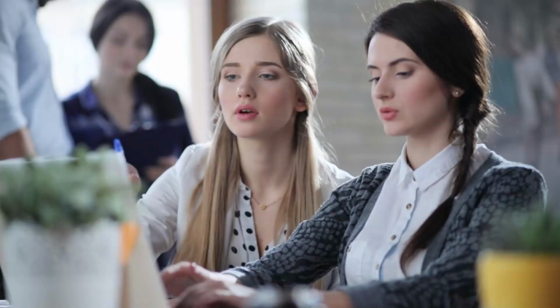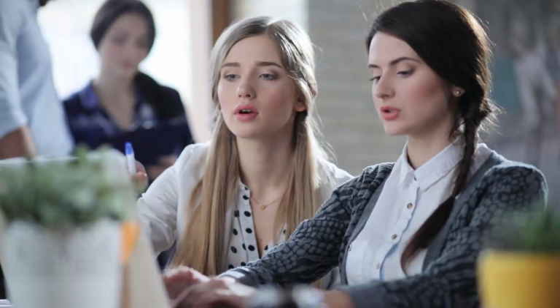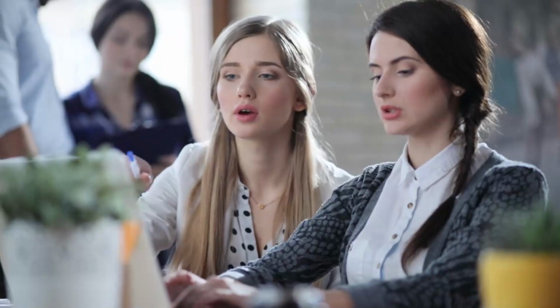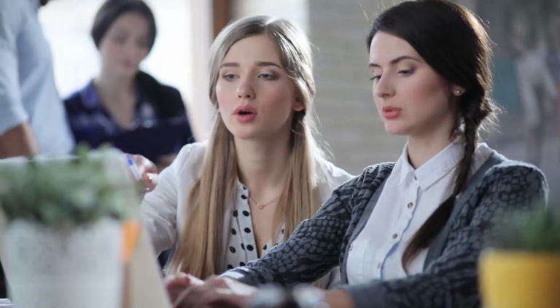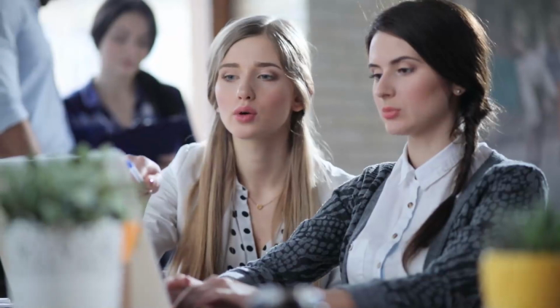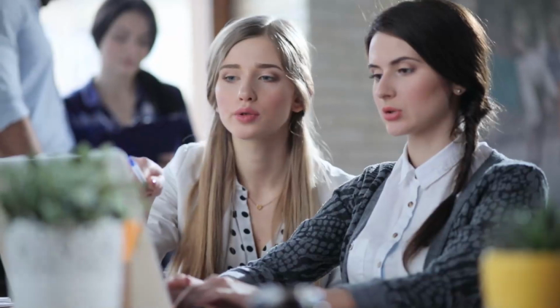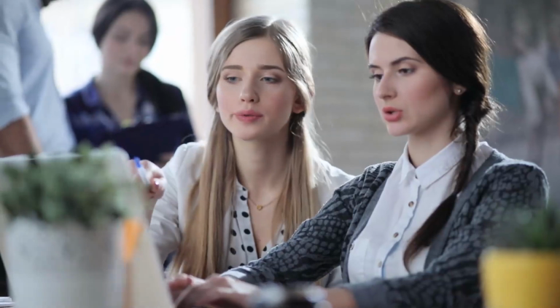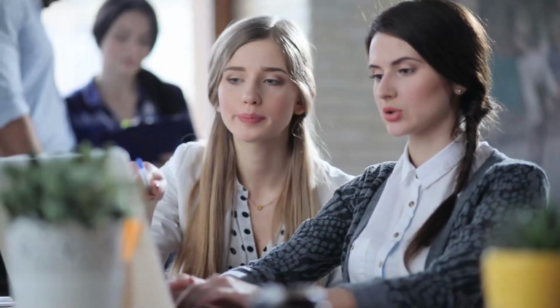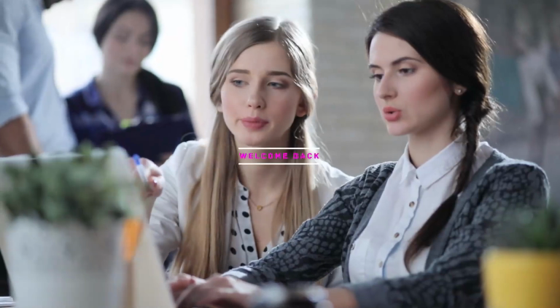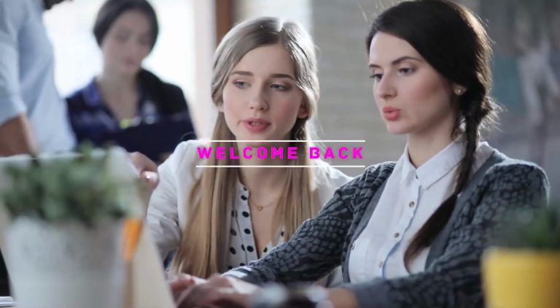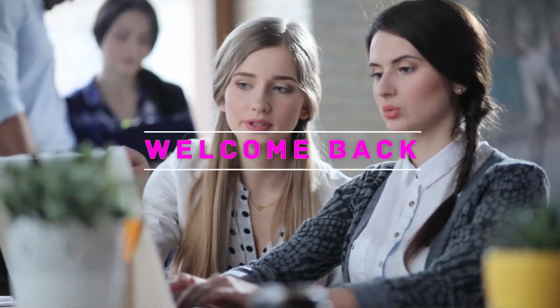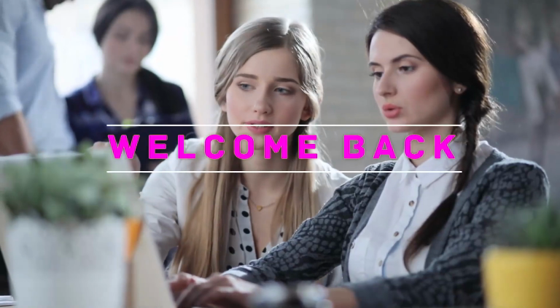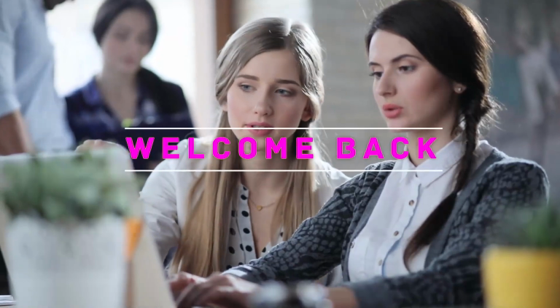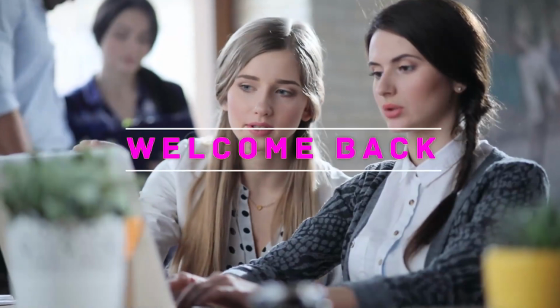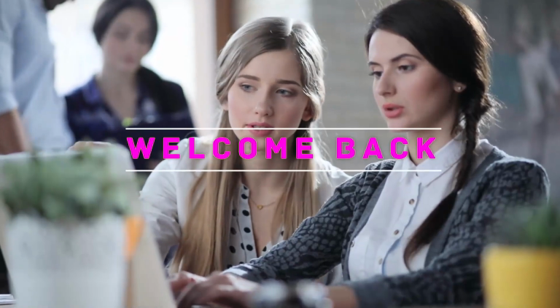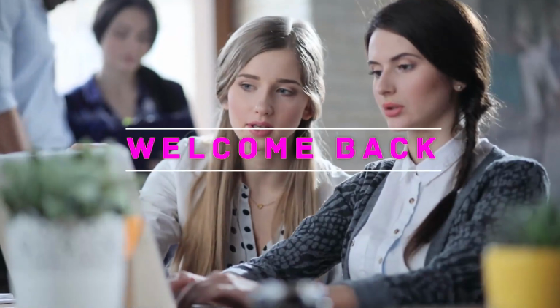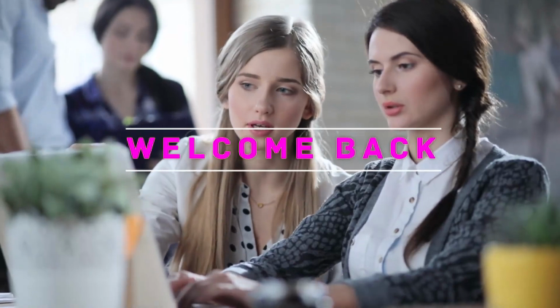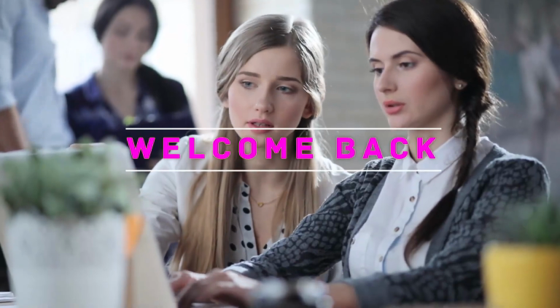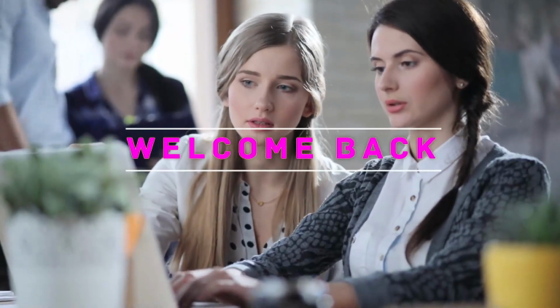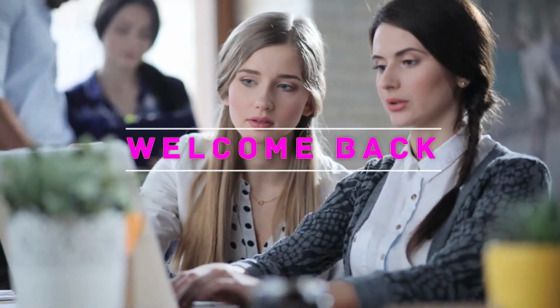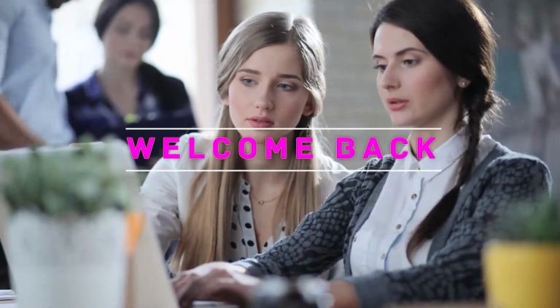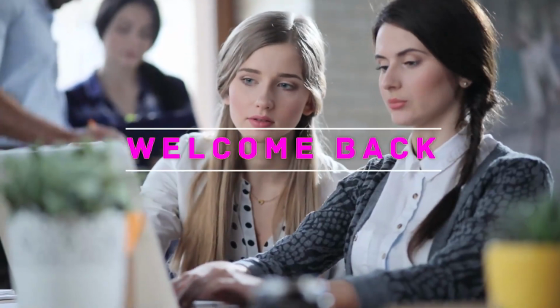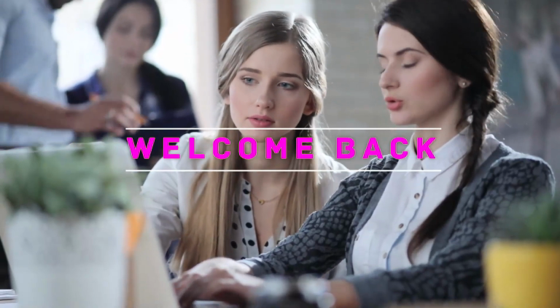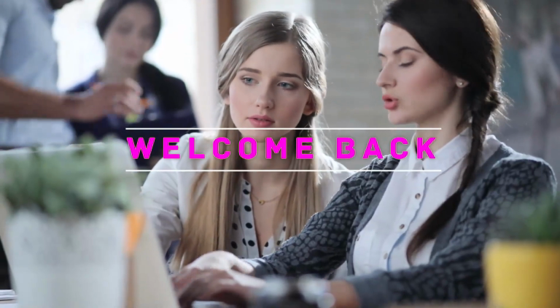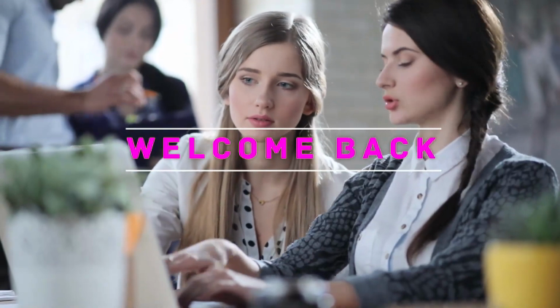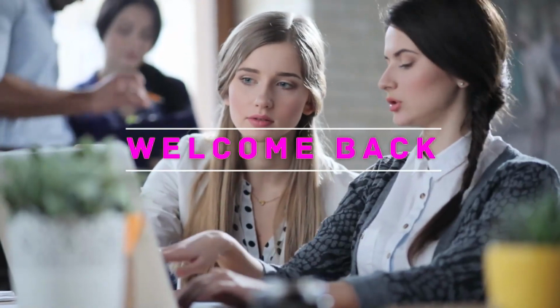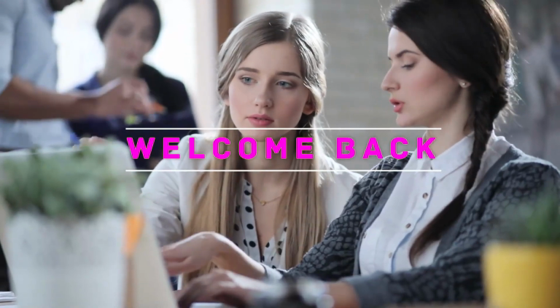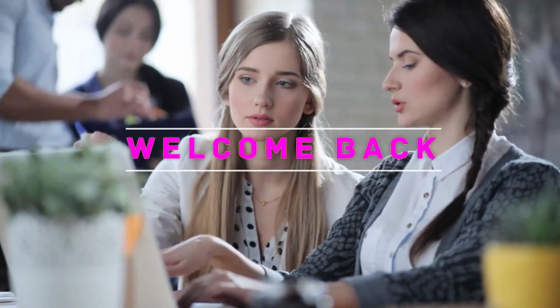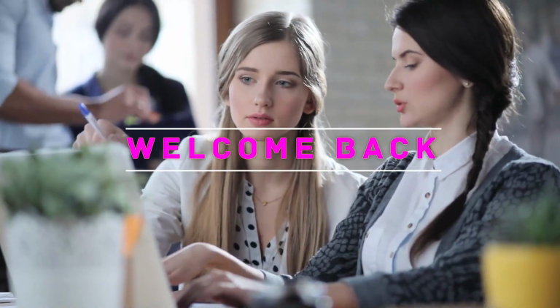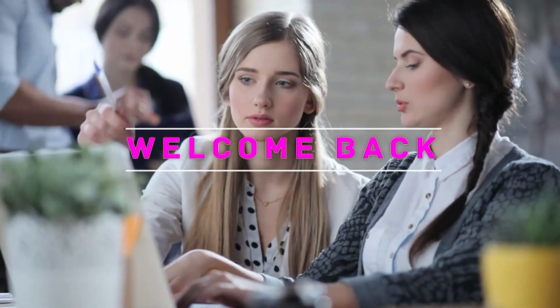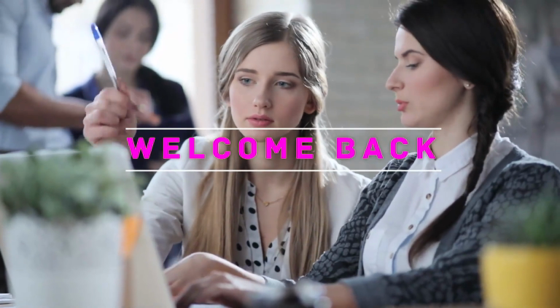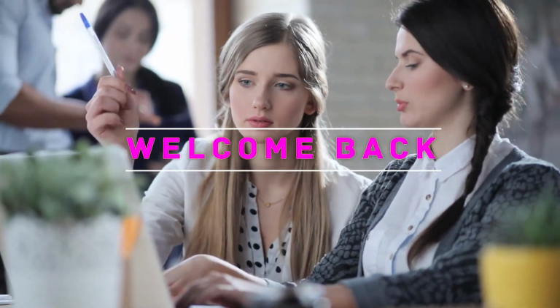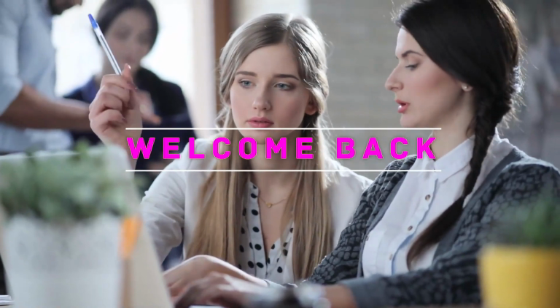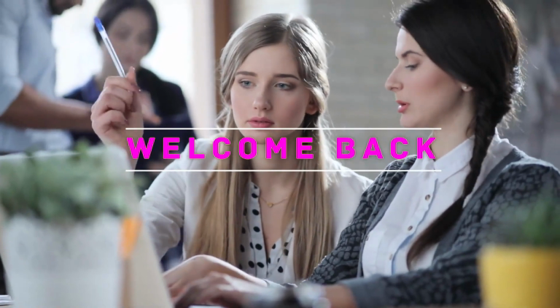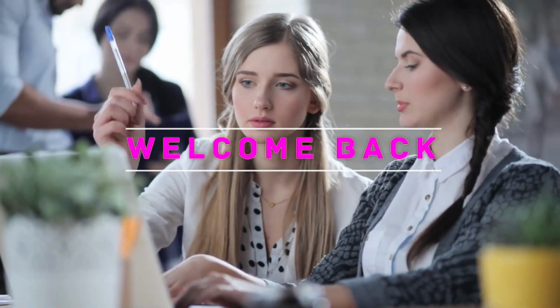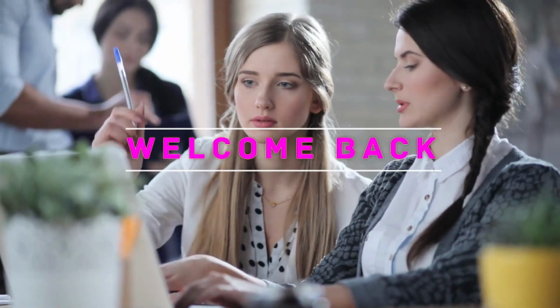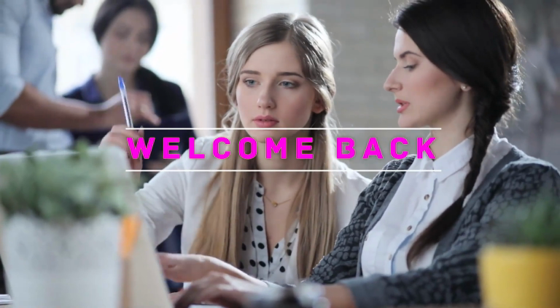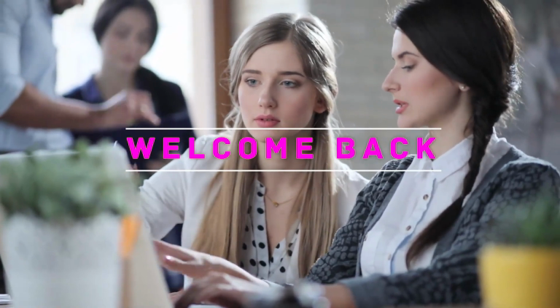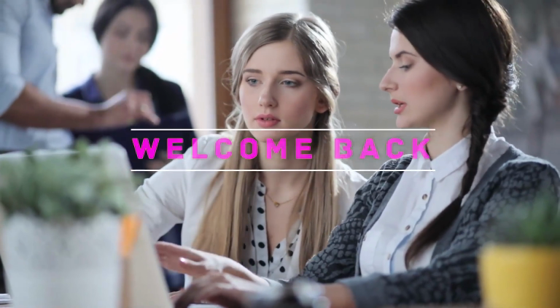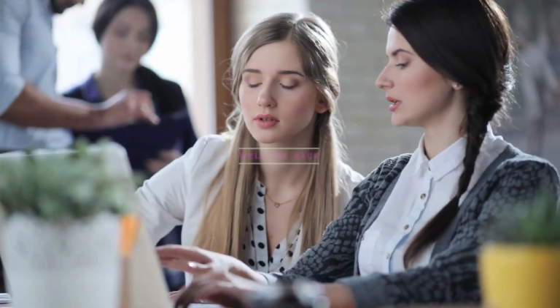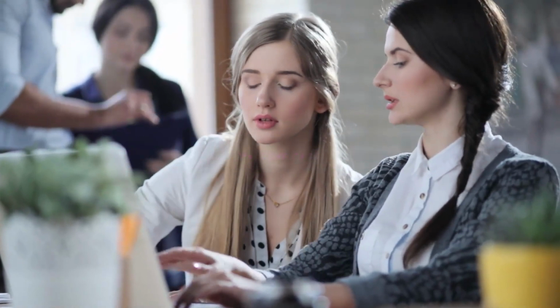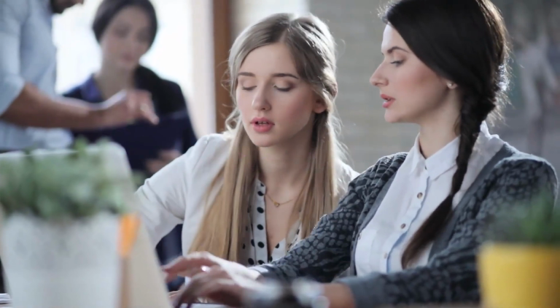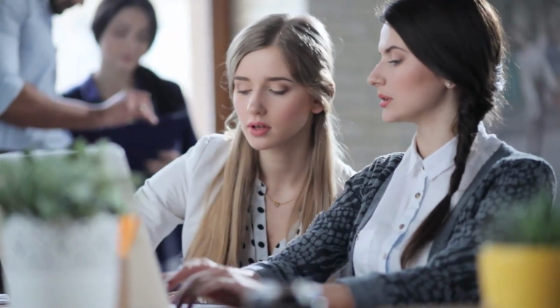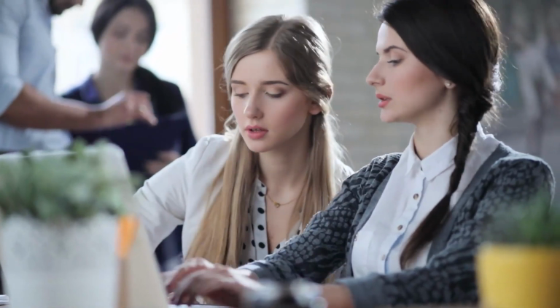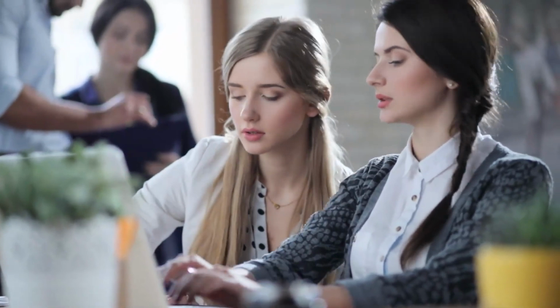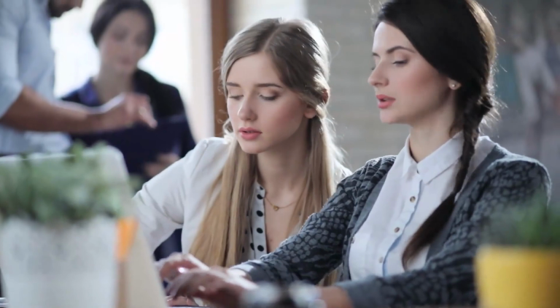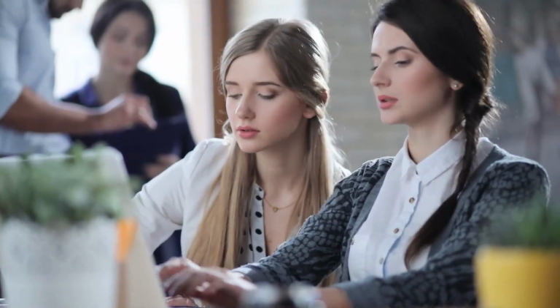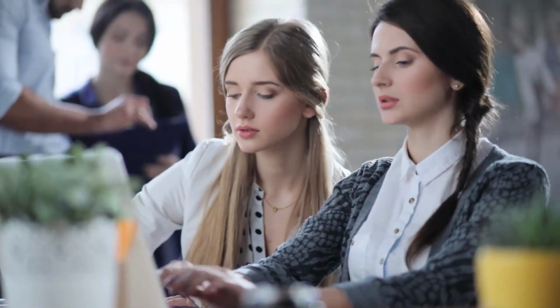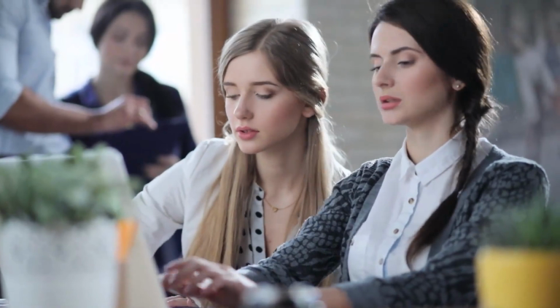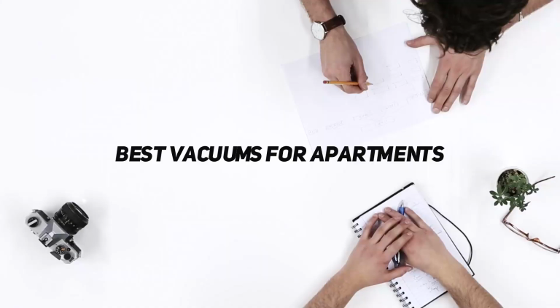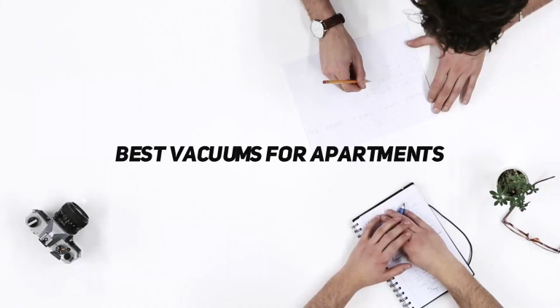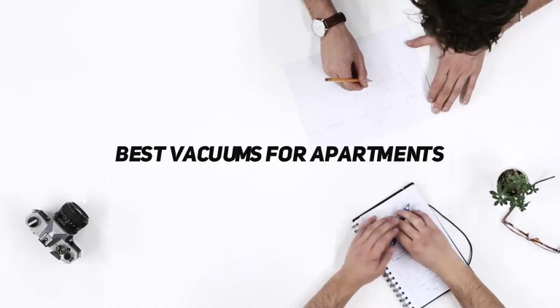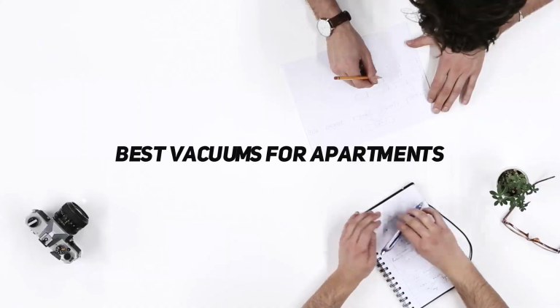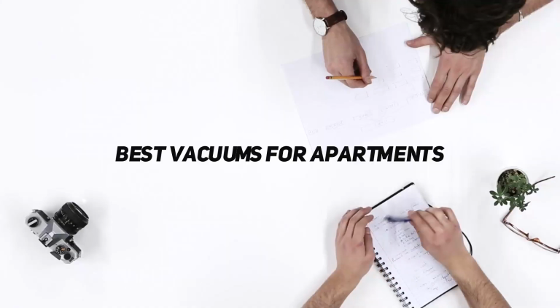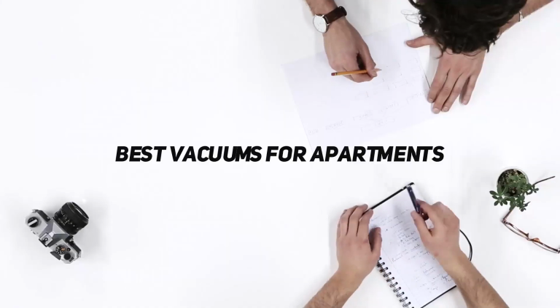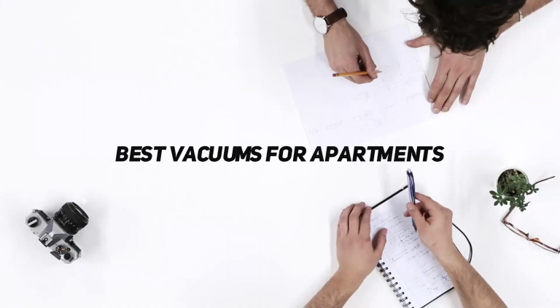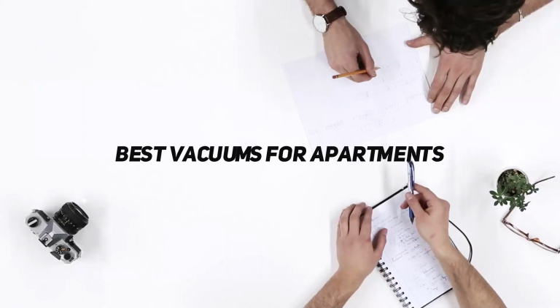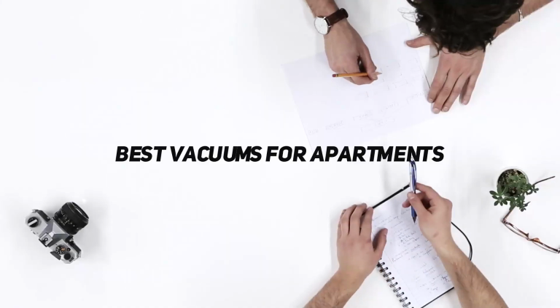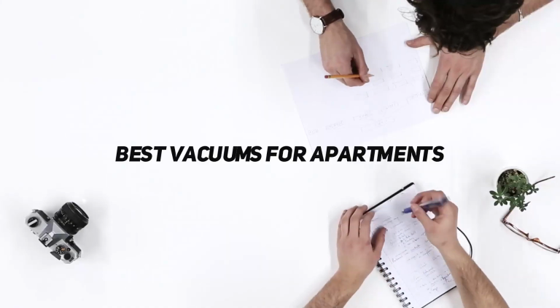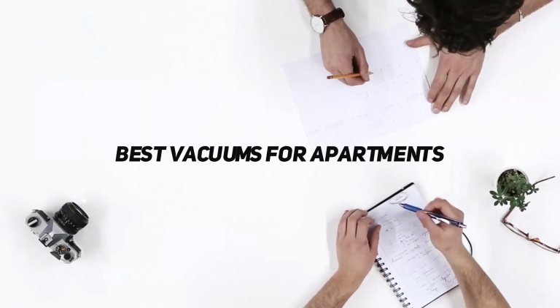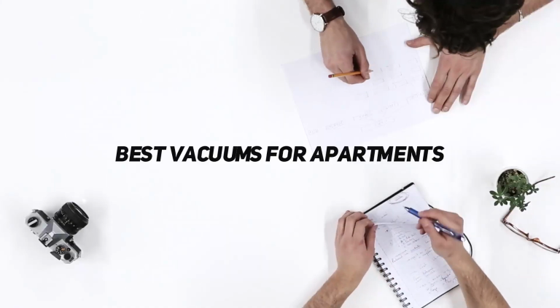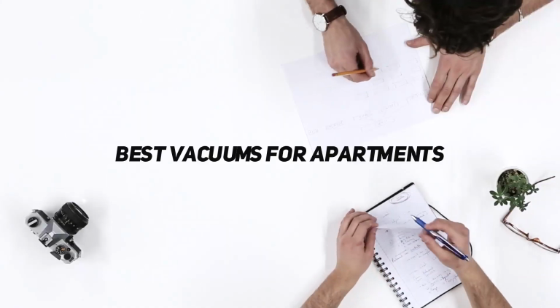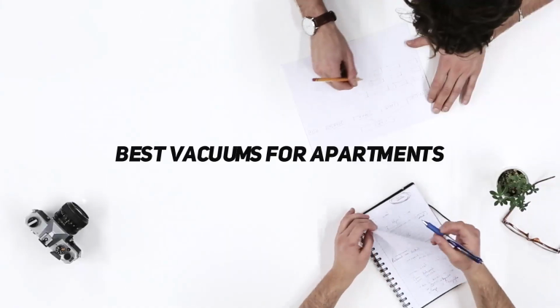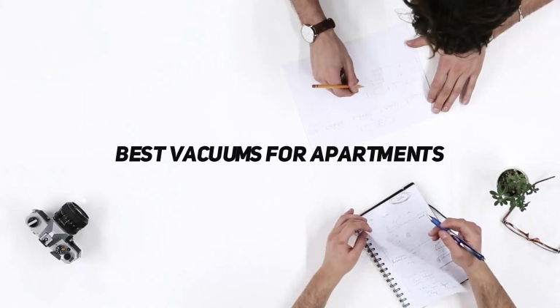Hey, welcome back to my channel. In this video, I'm gonna talk about top 5 best vacuums for apartments.